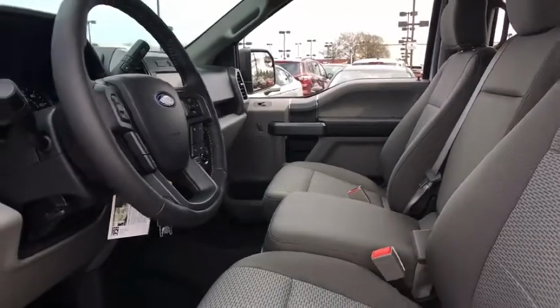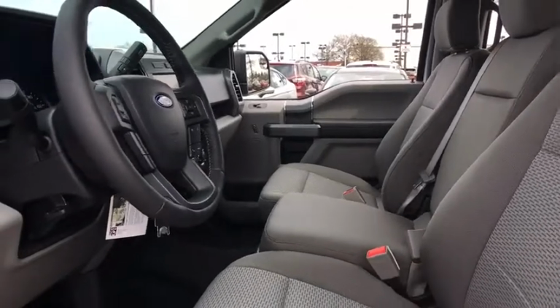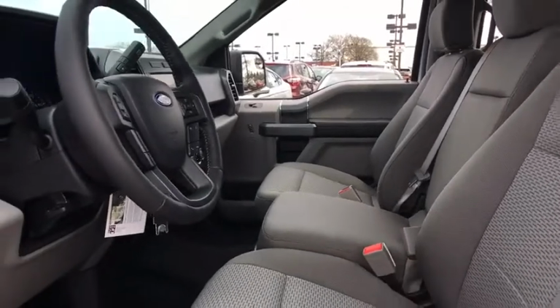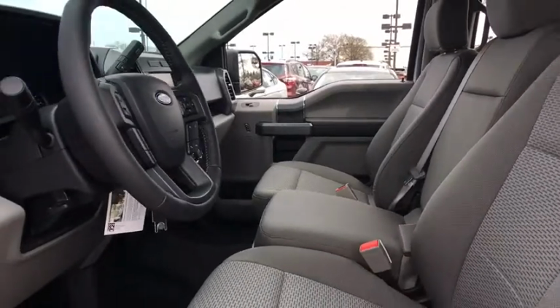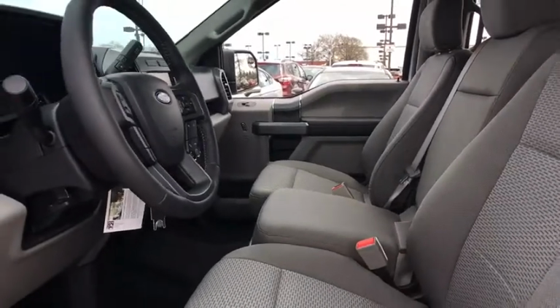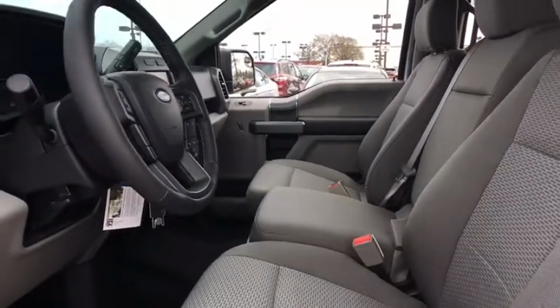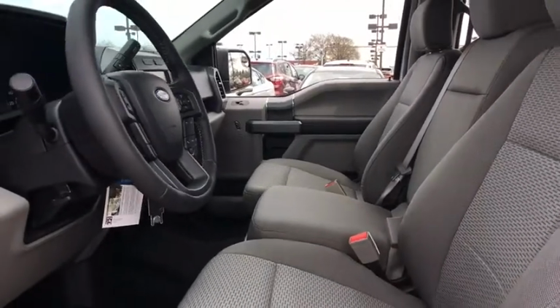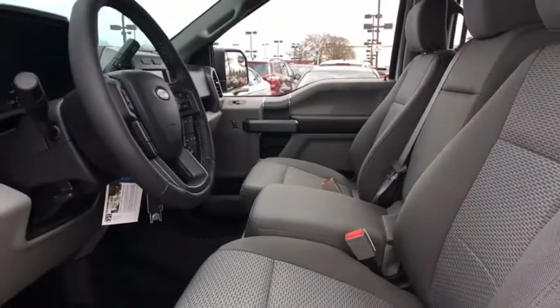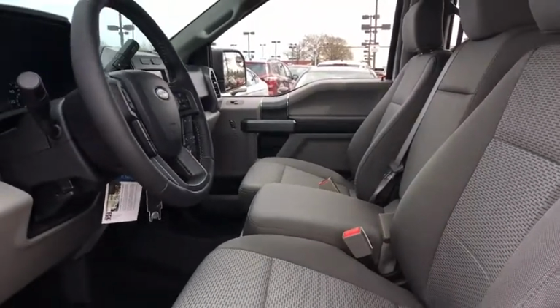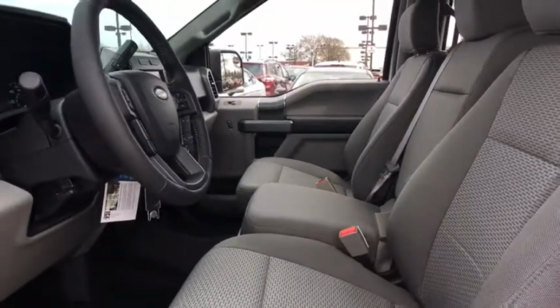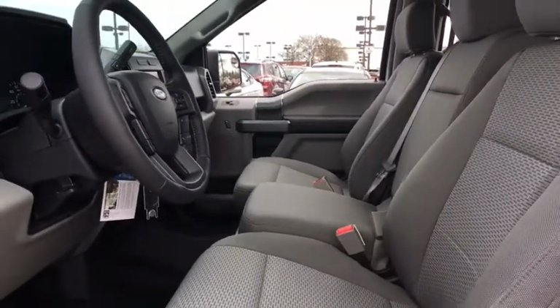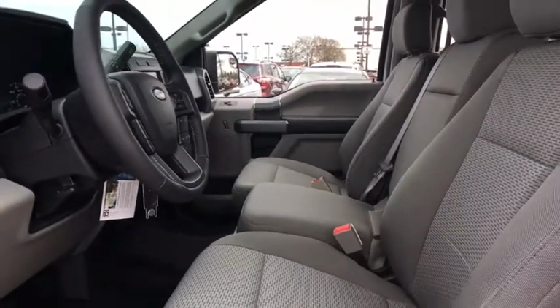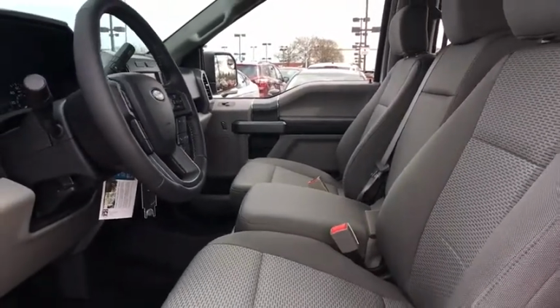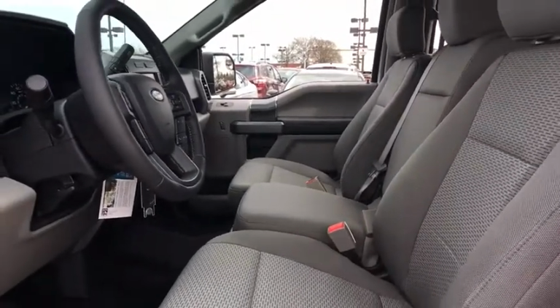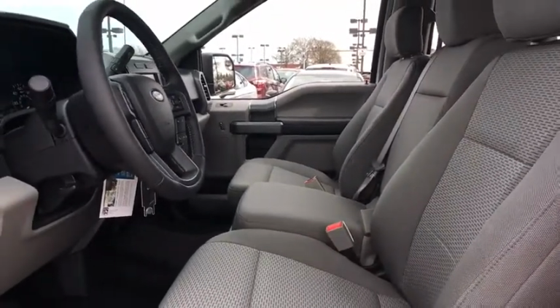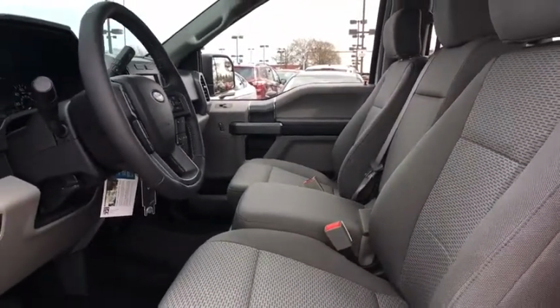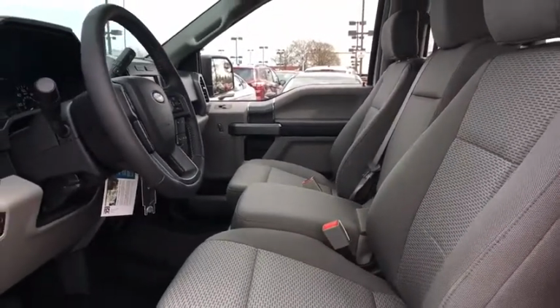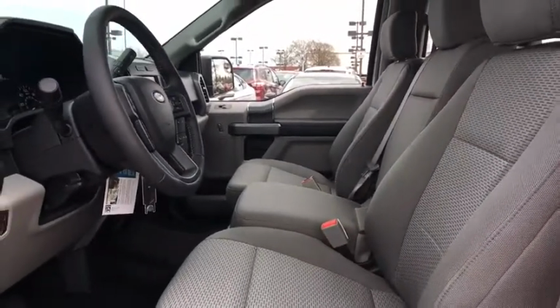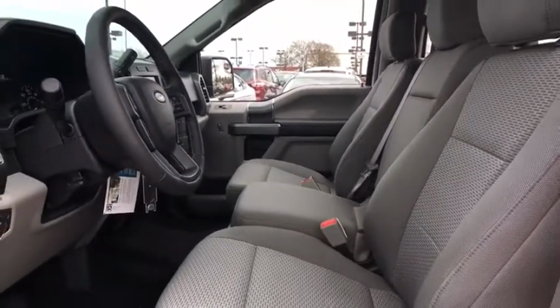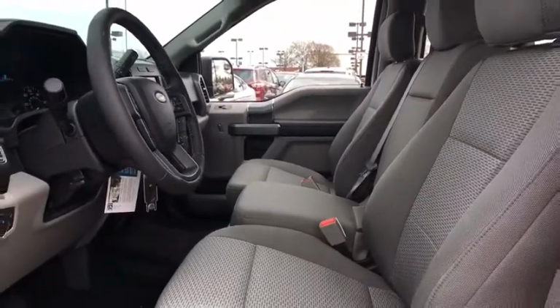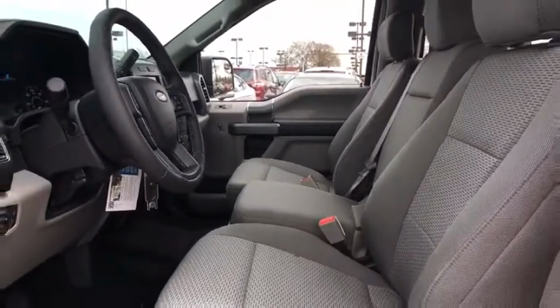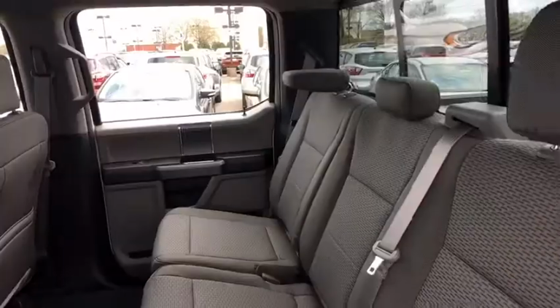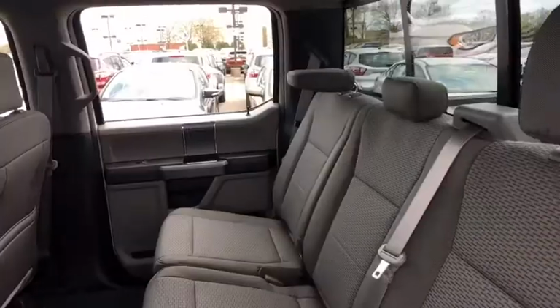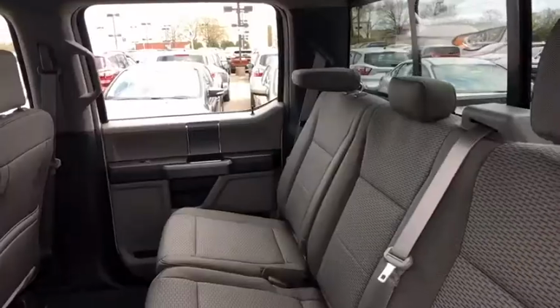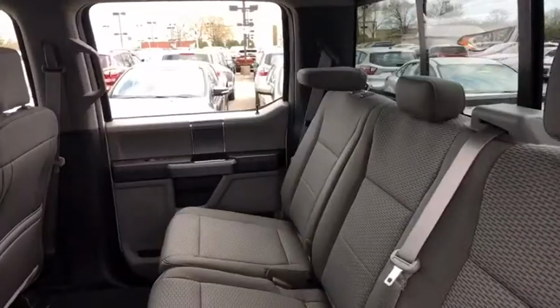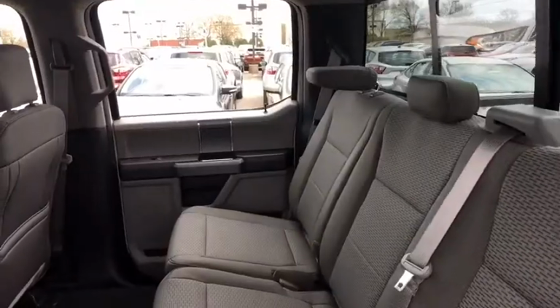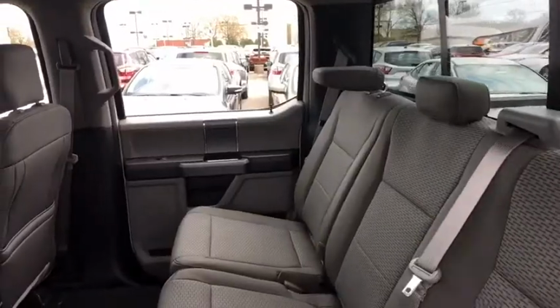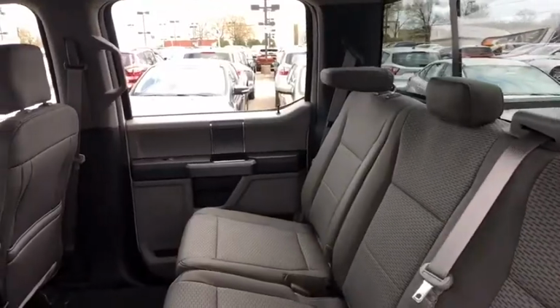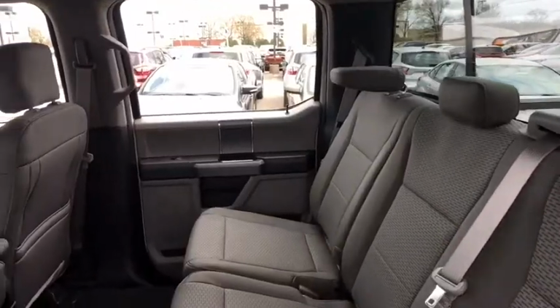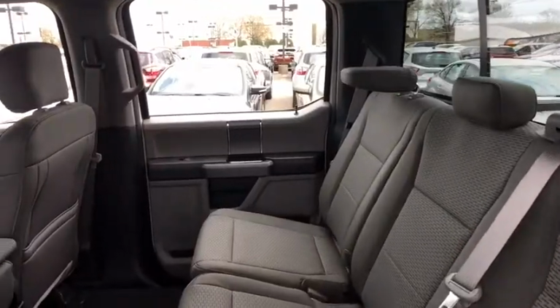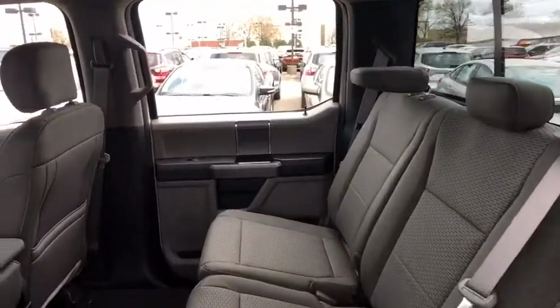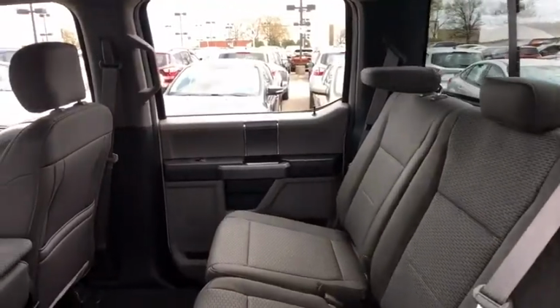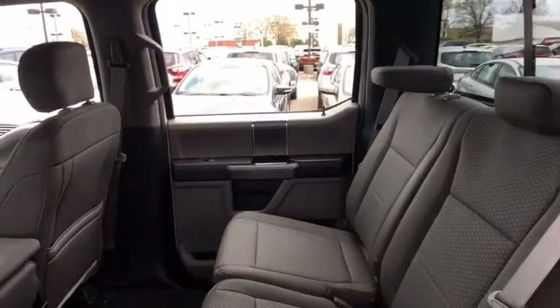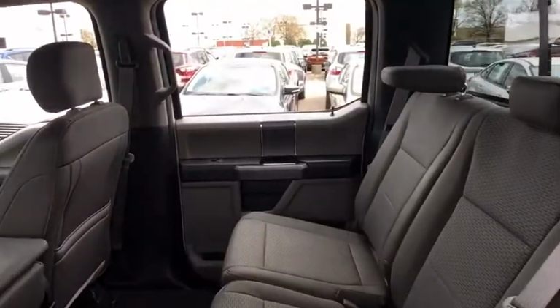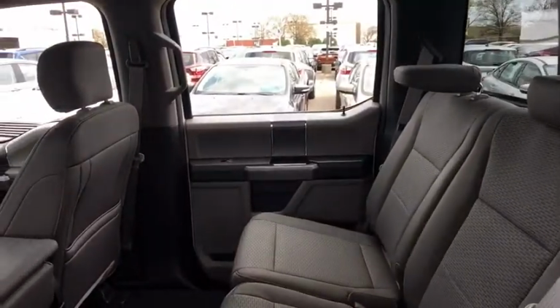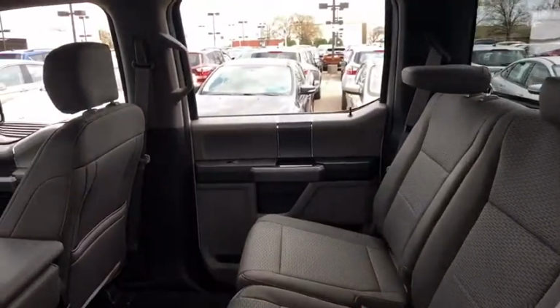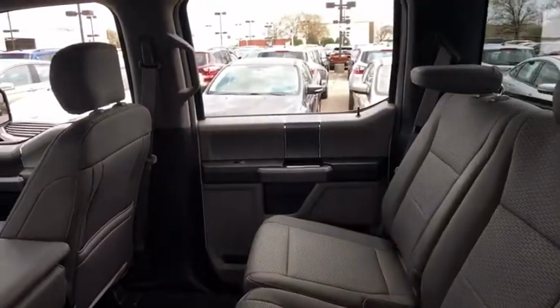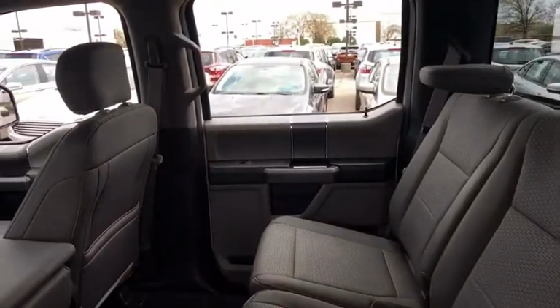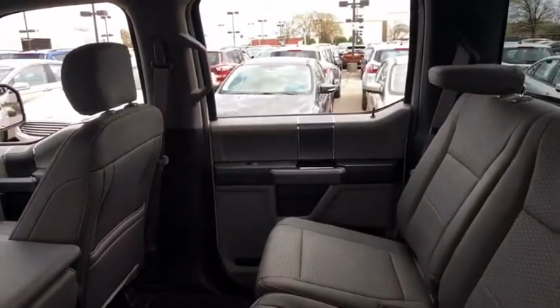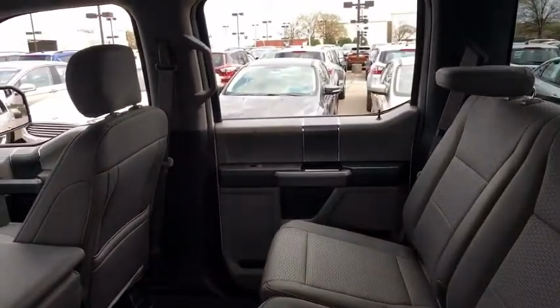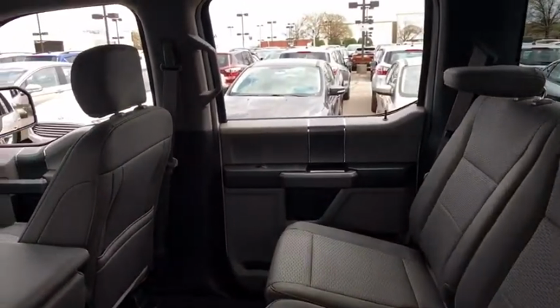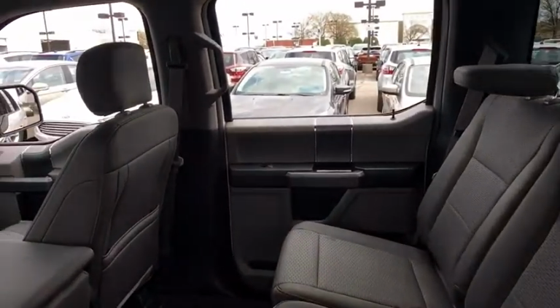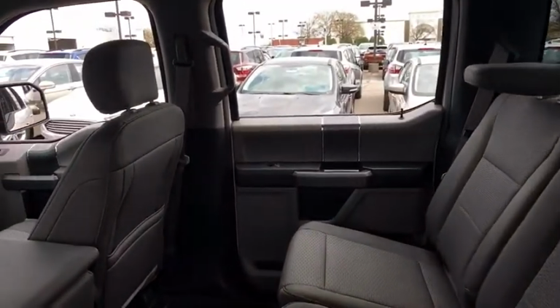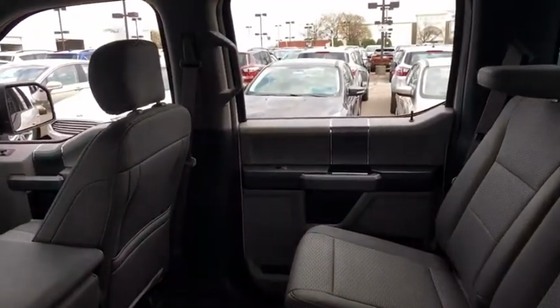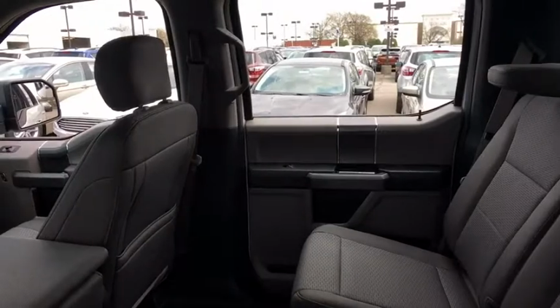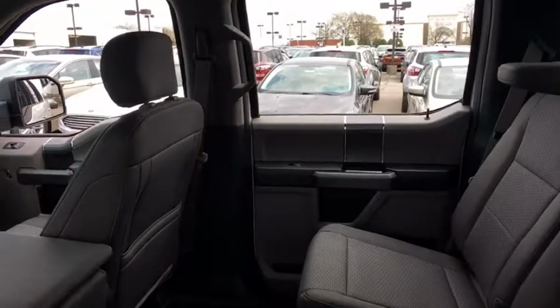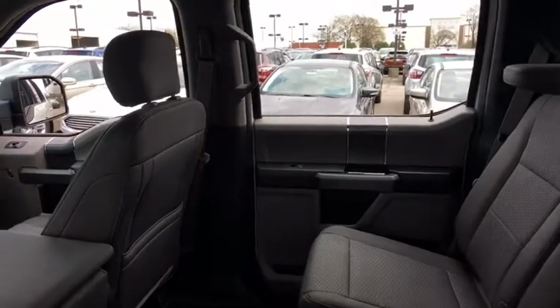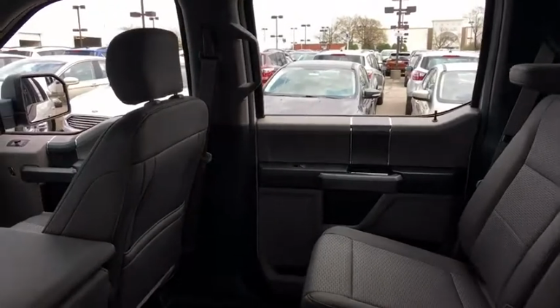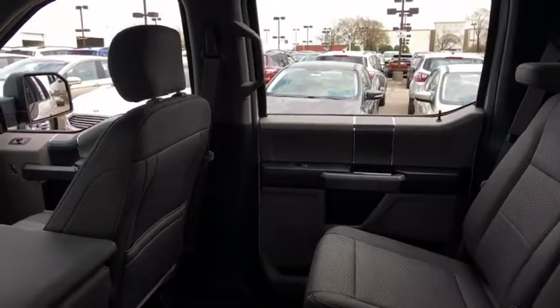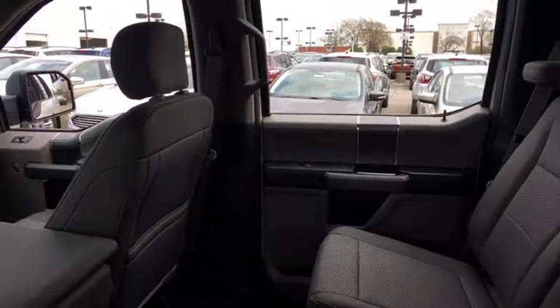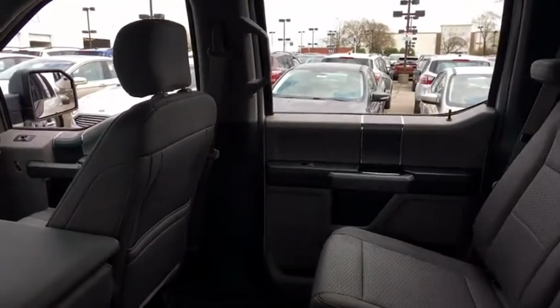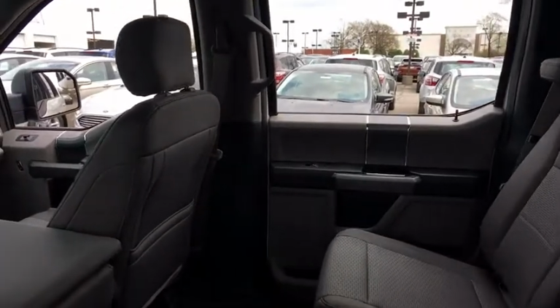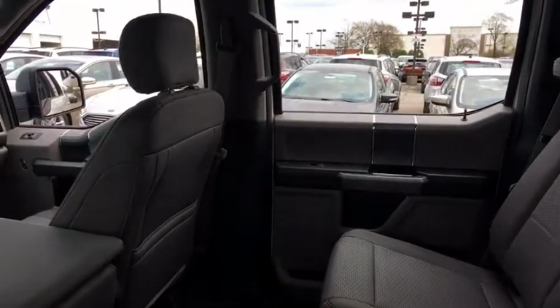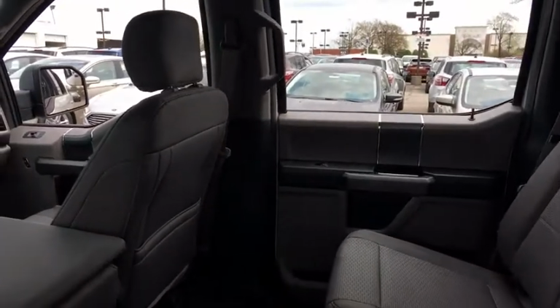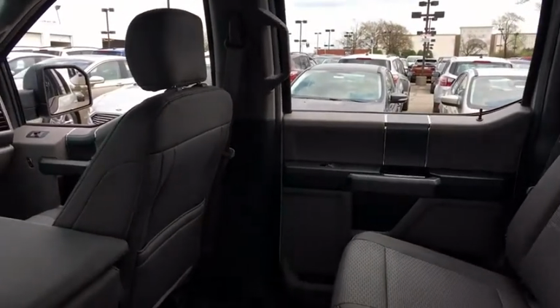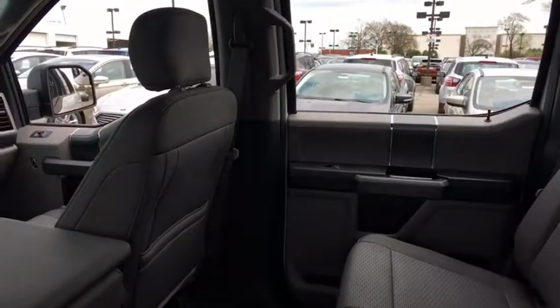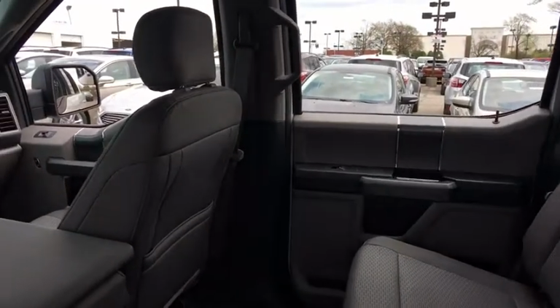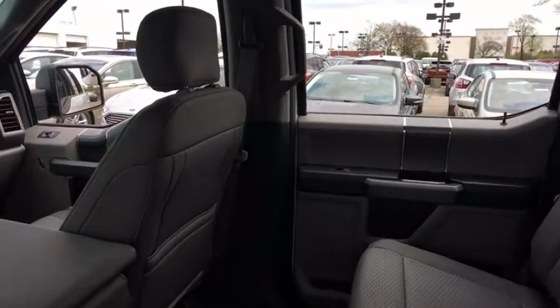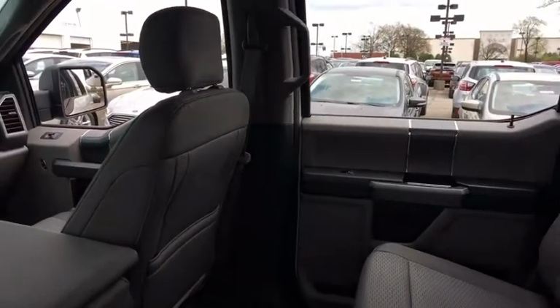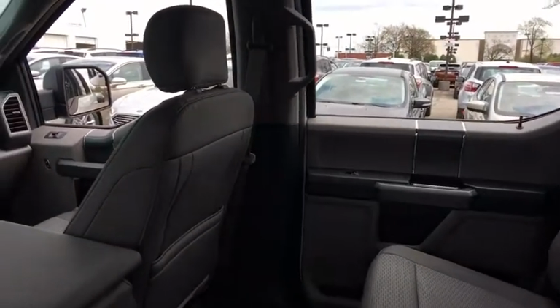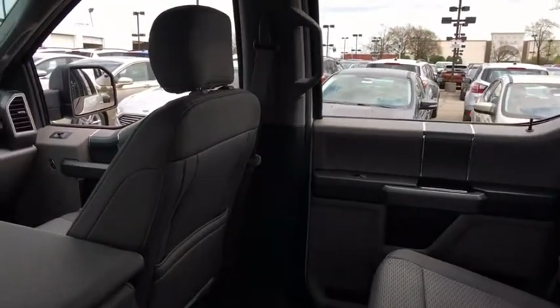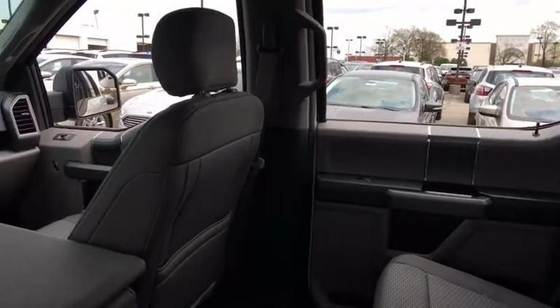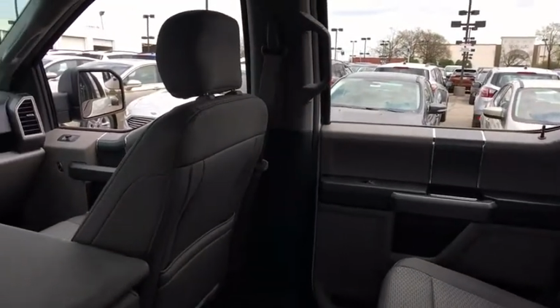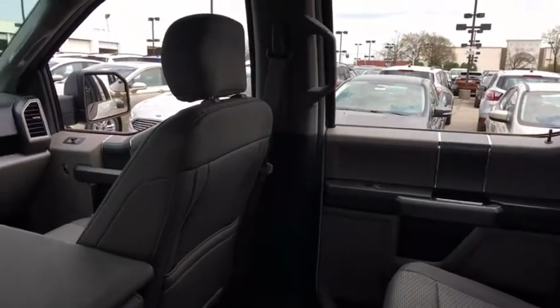Compass. Security system. Tachometer. Panic alarm. Remote keyless entry. Eight-way power driver seat.